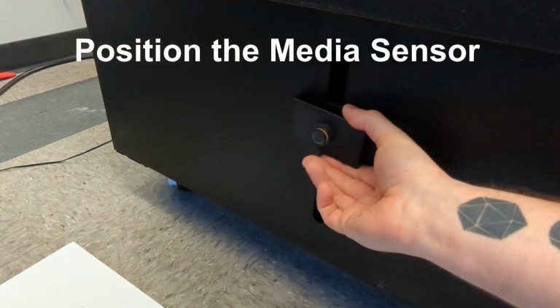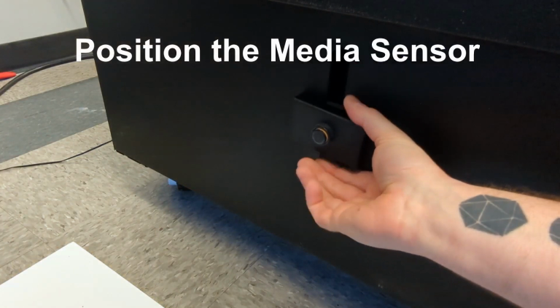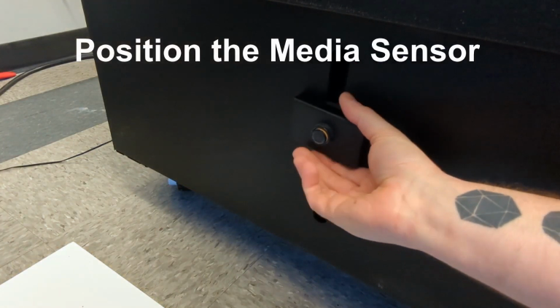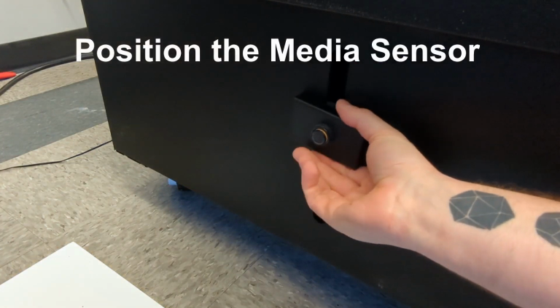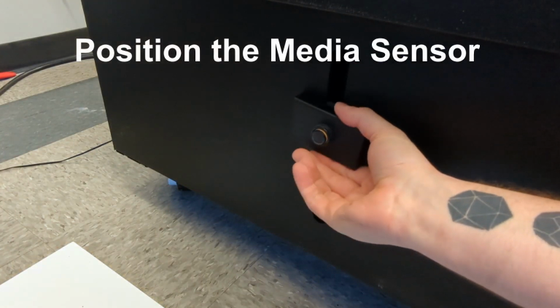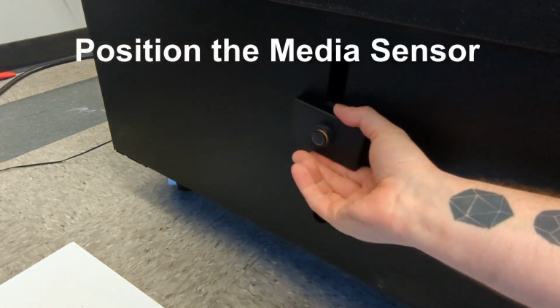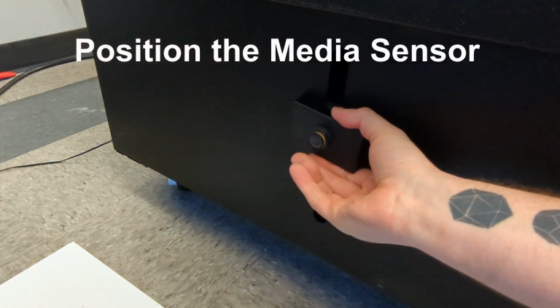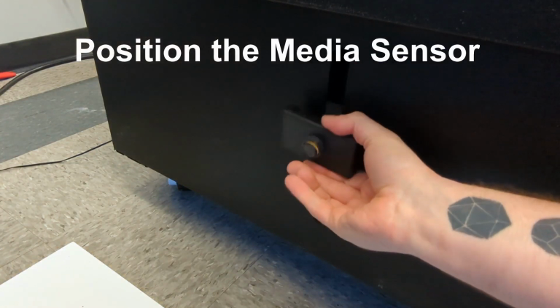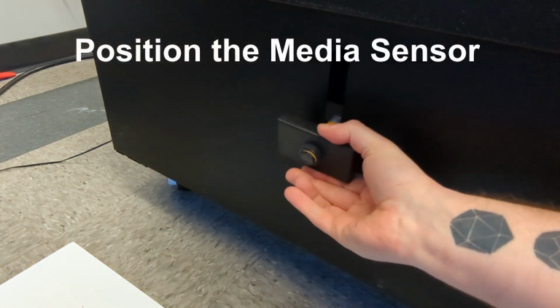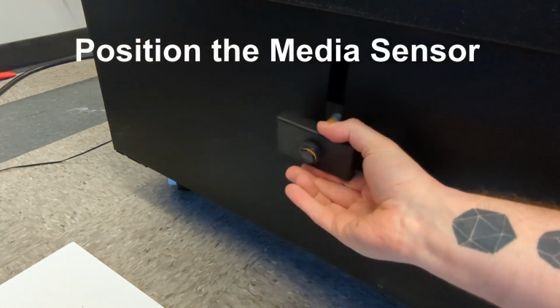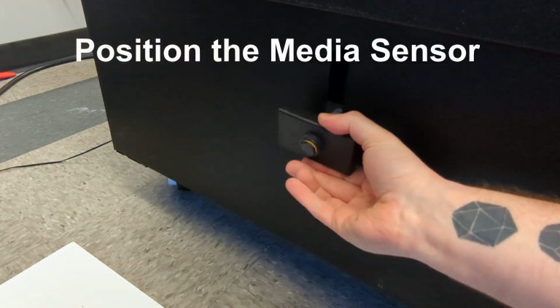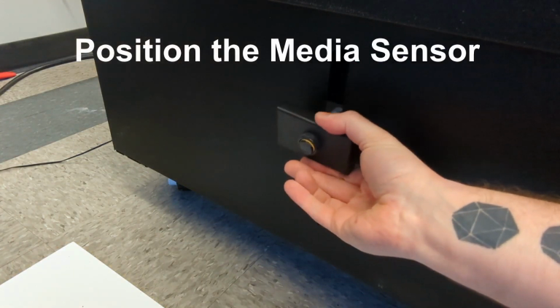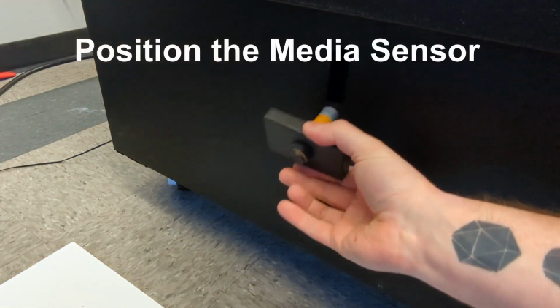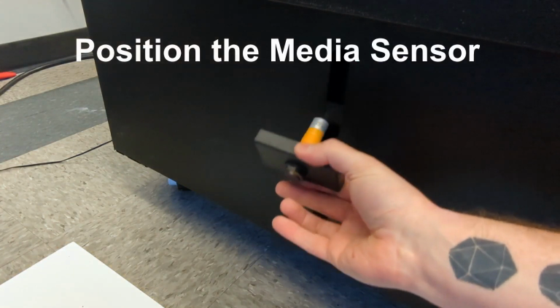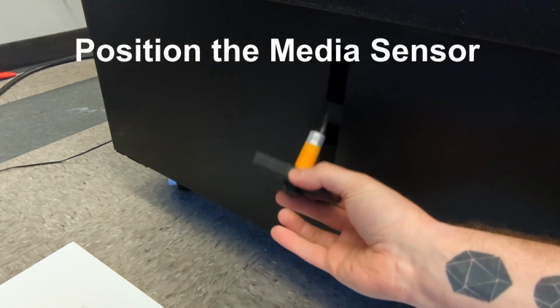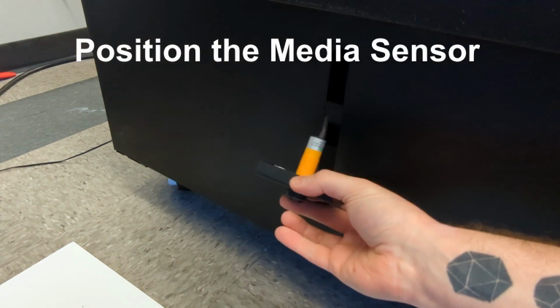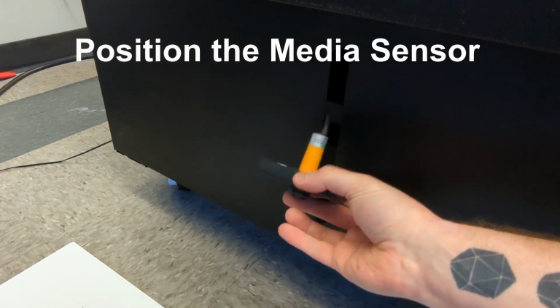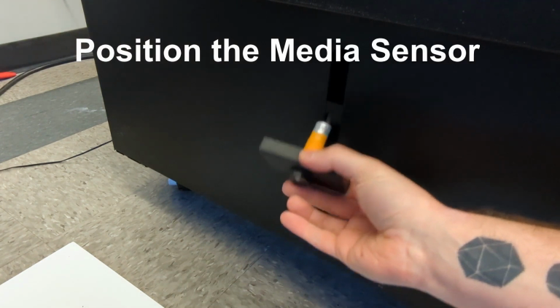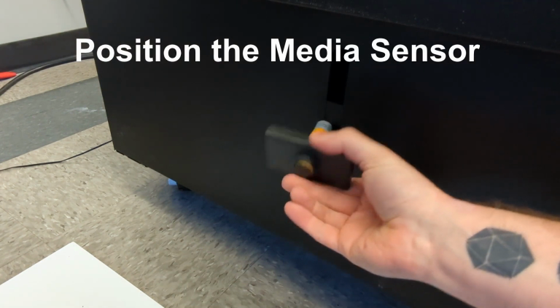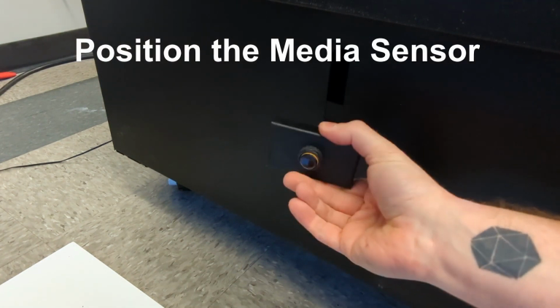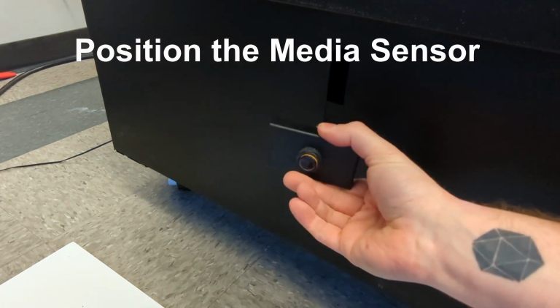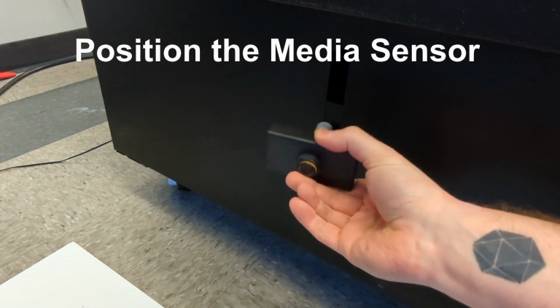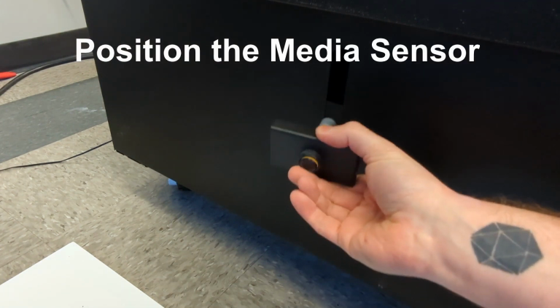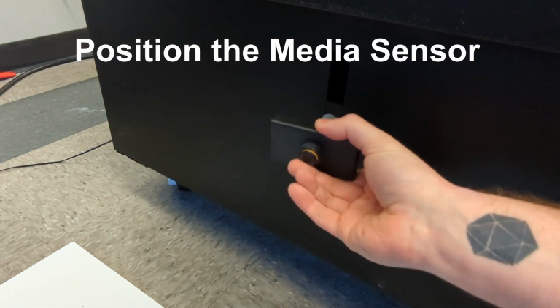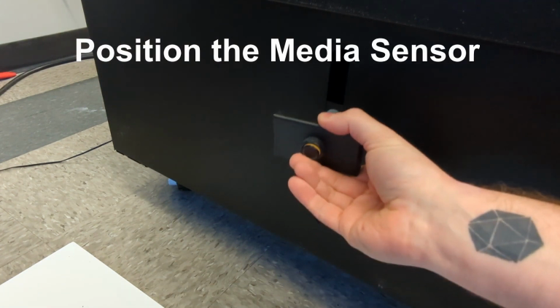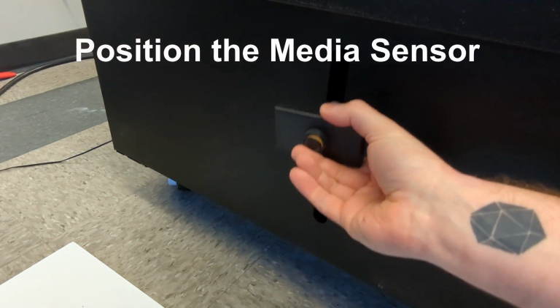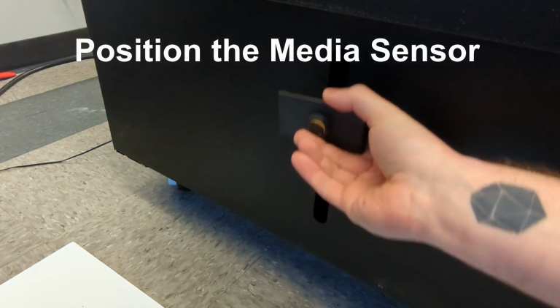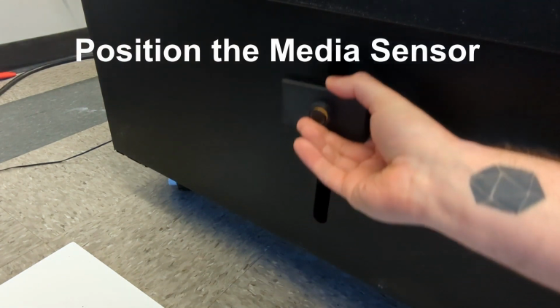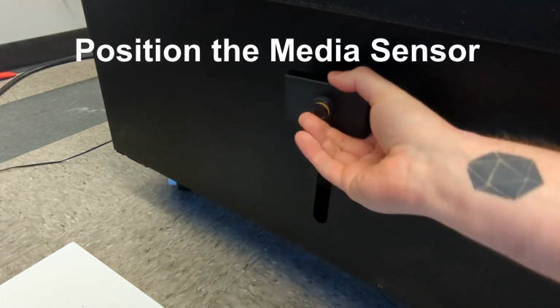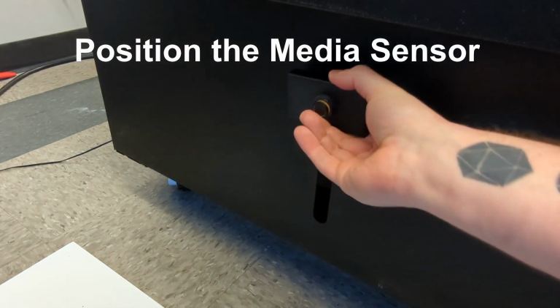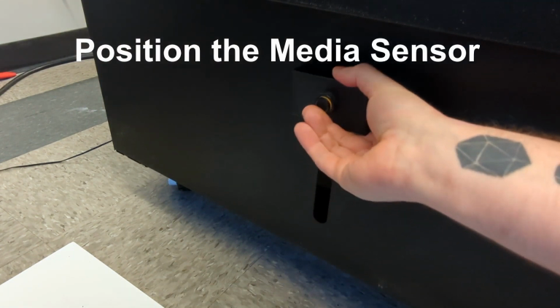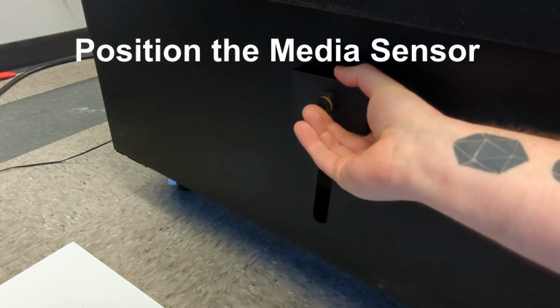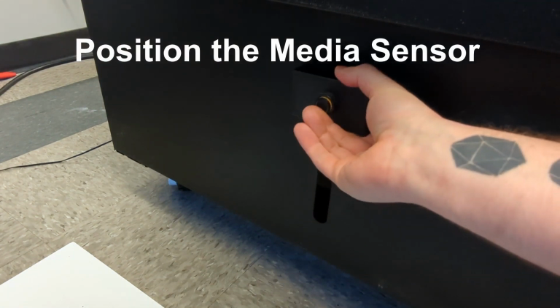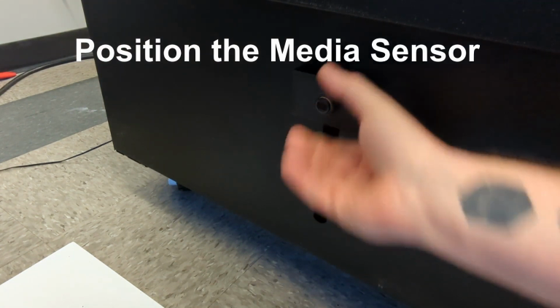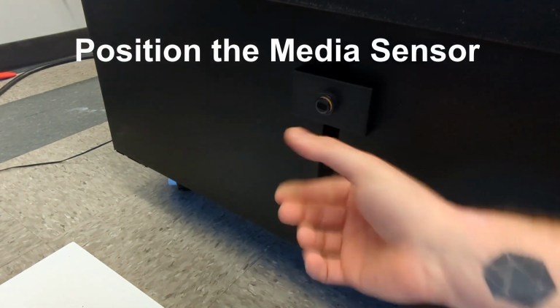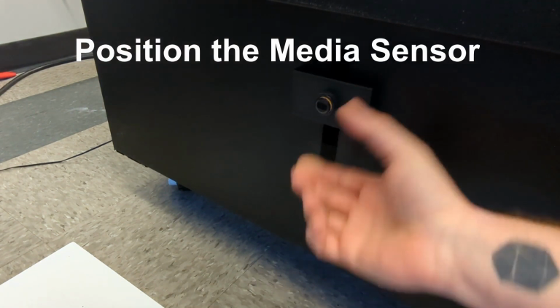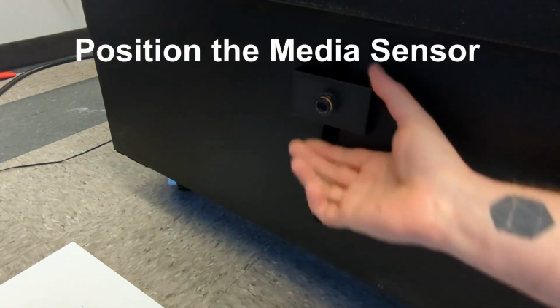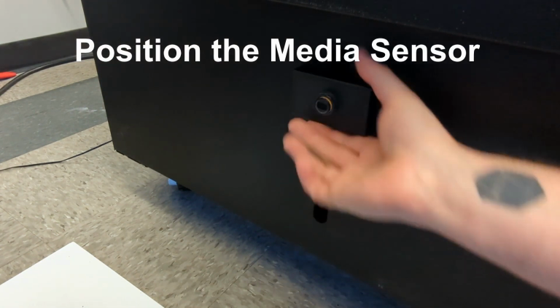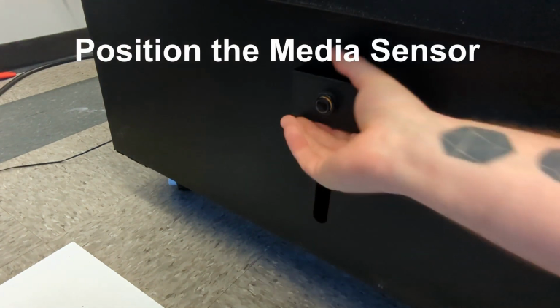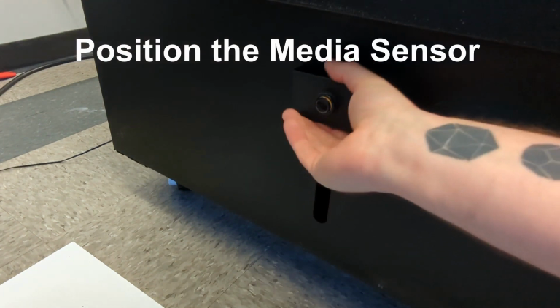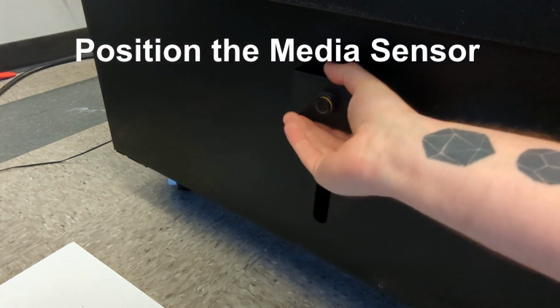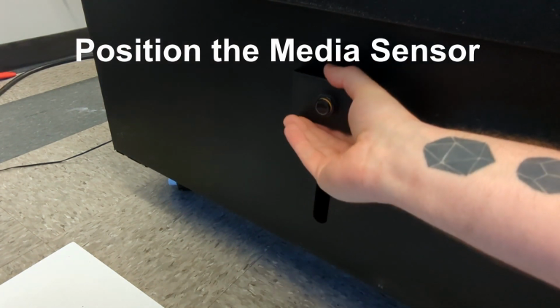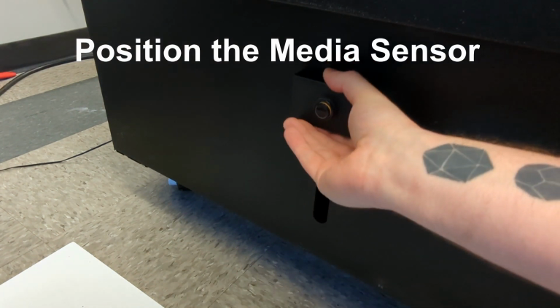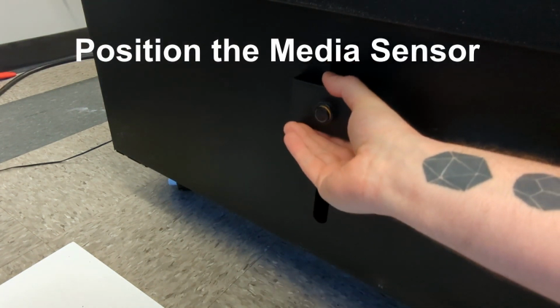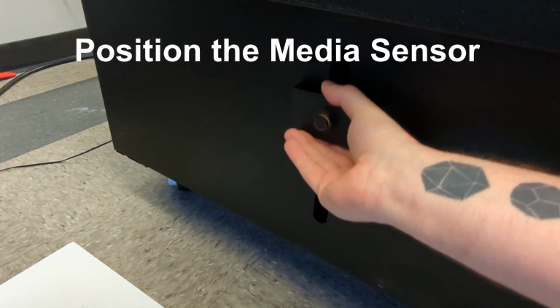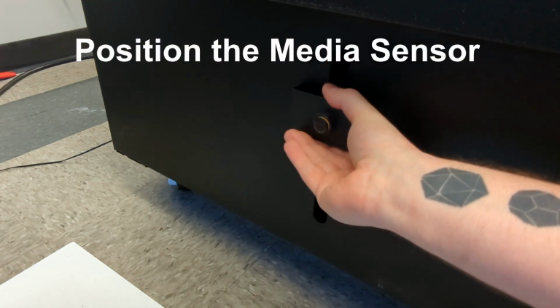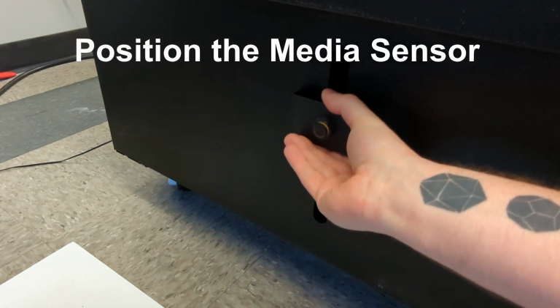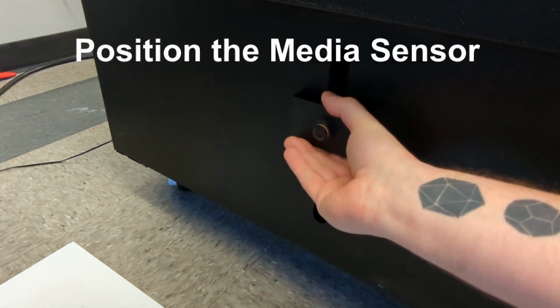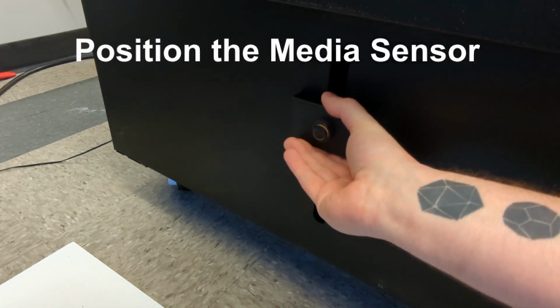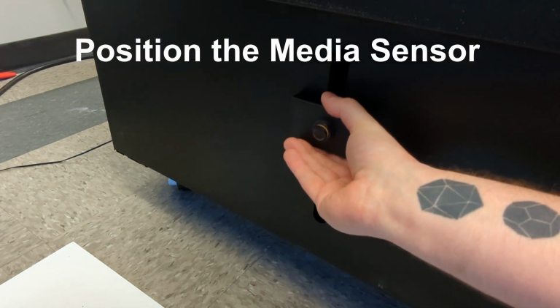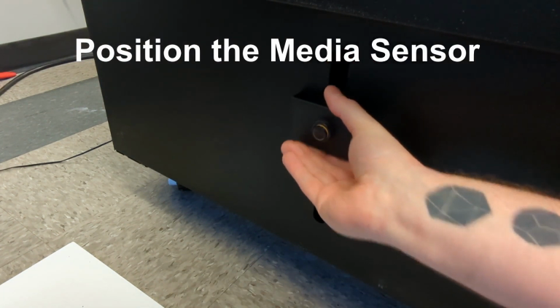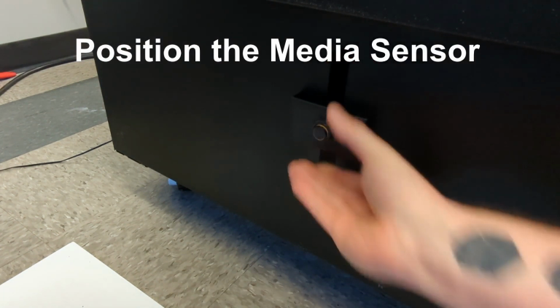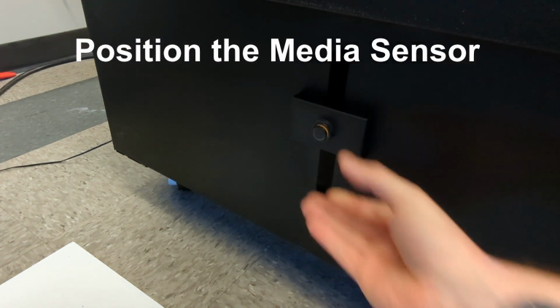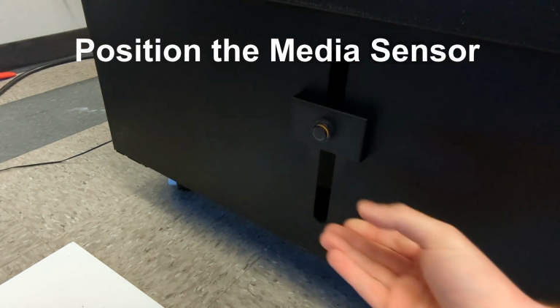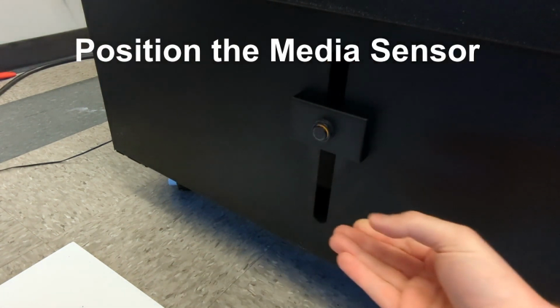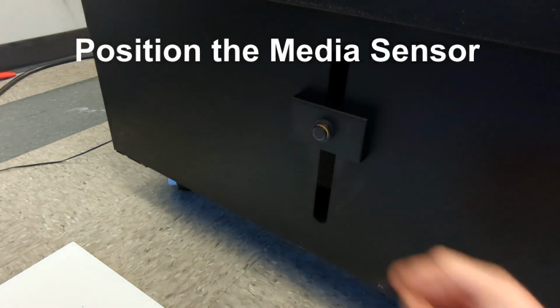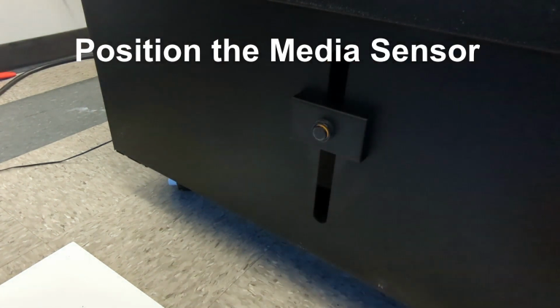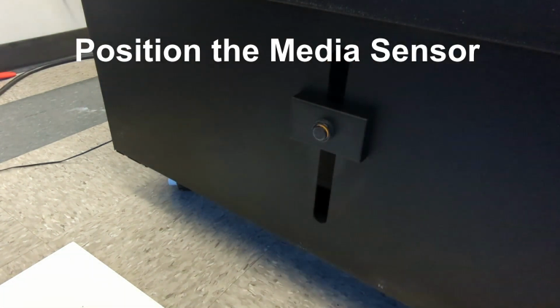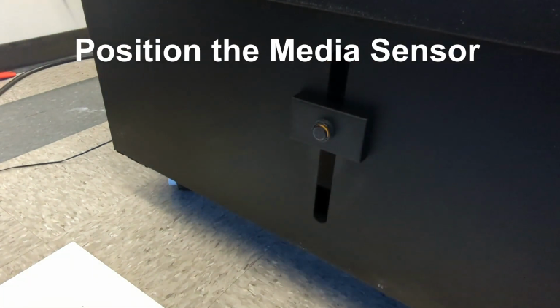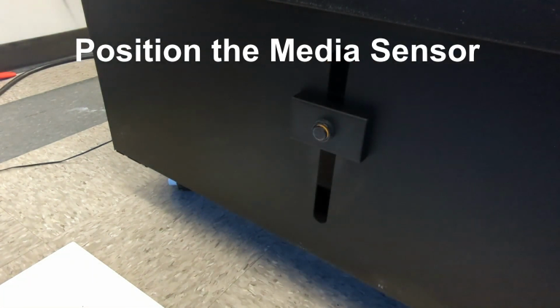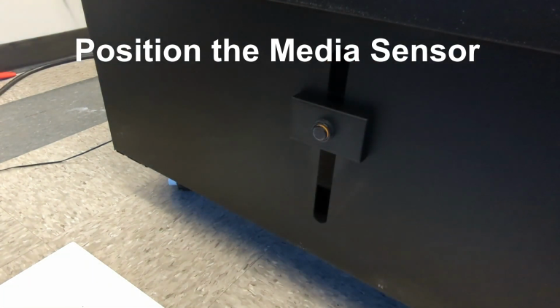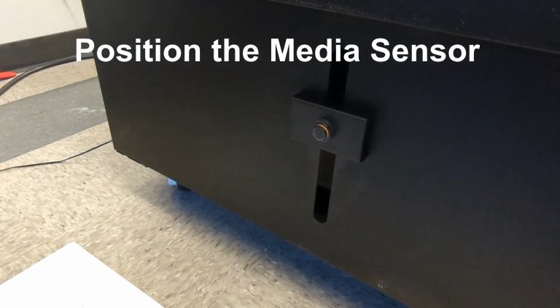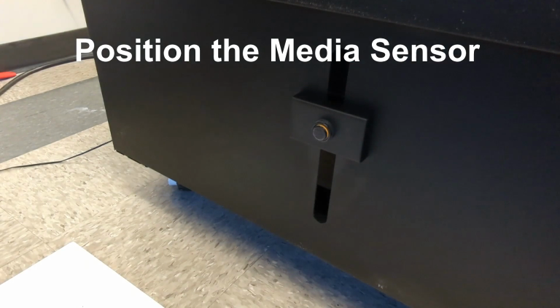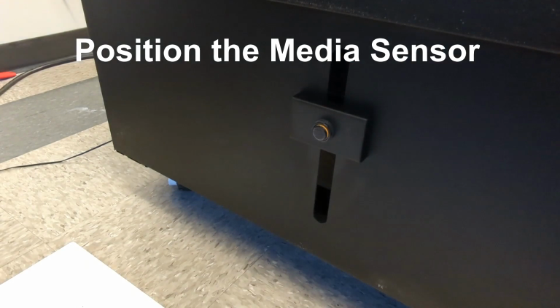Next, position the media sensor. Note that it has a magnetic base and you can move it wherever. I recommend putting it roughly in the middle of the slot.